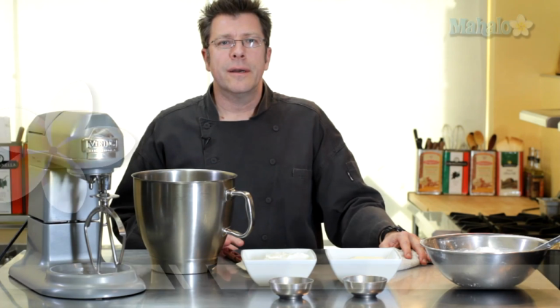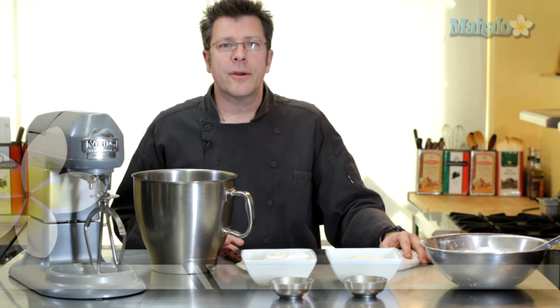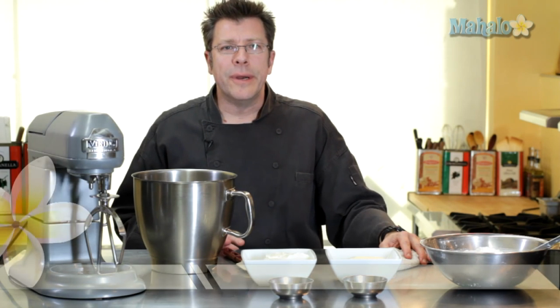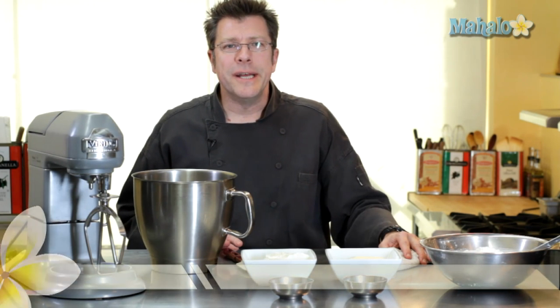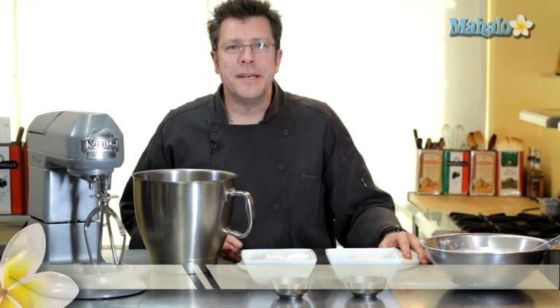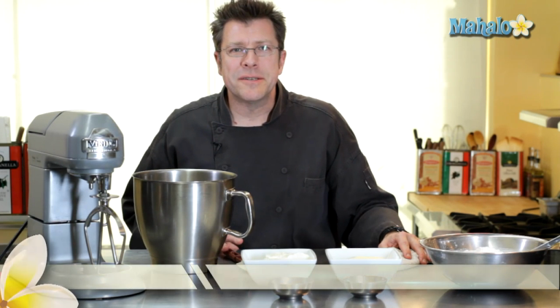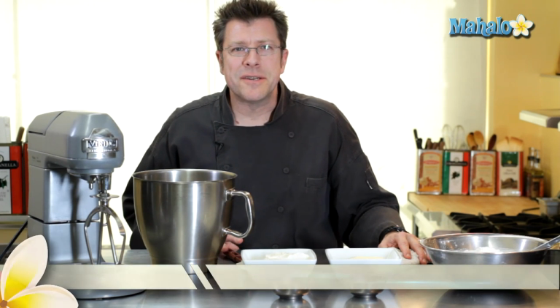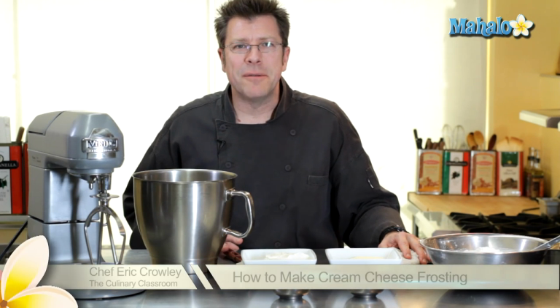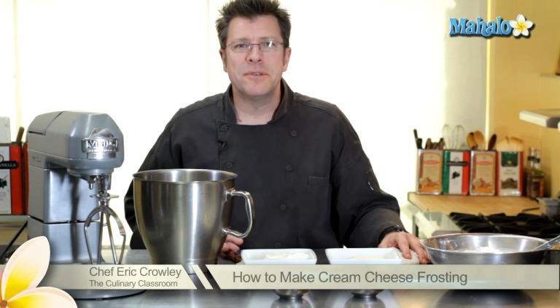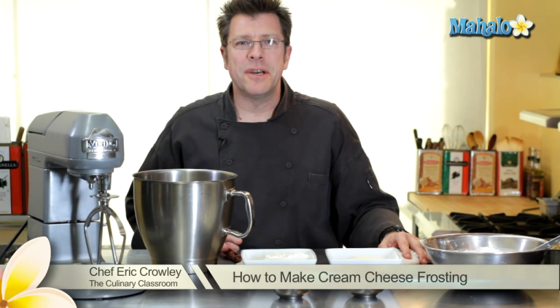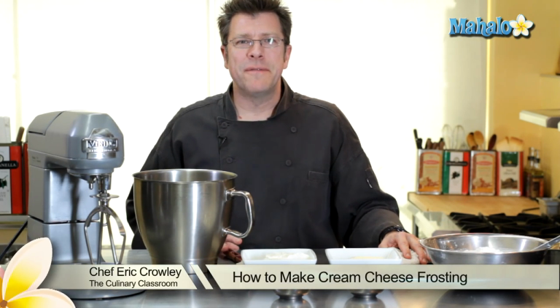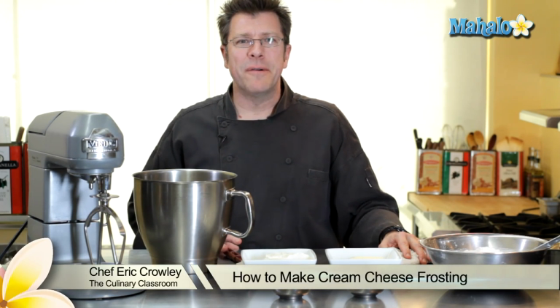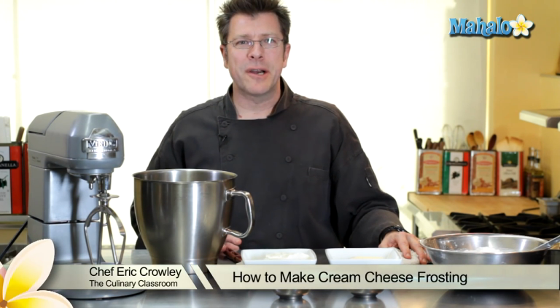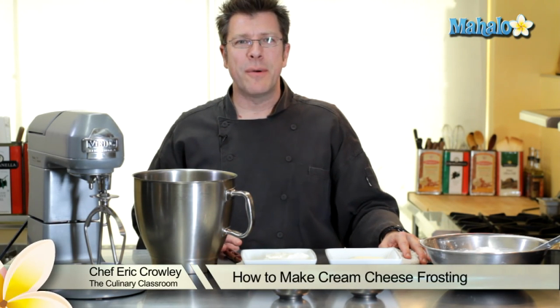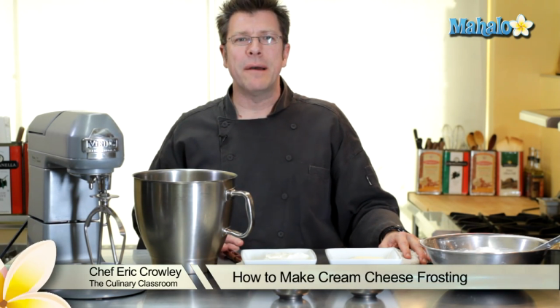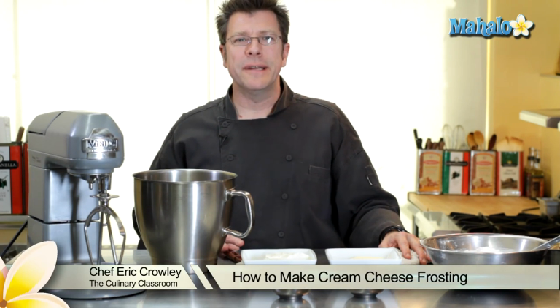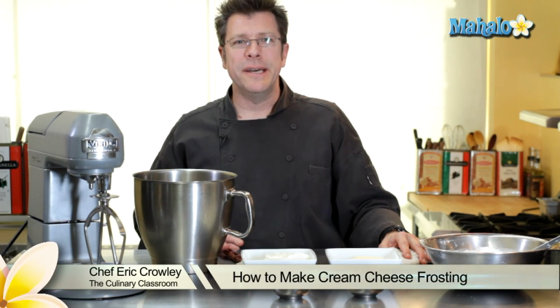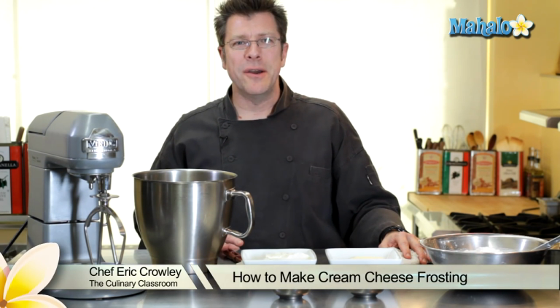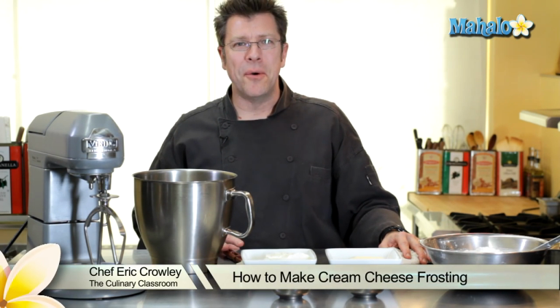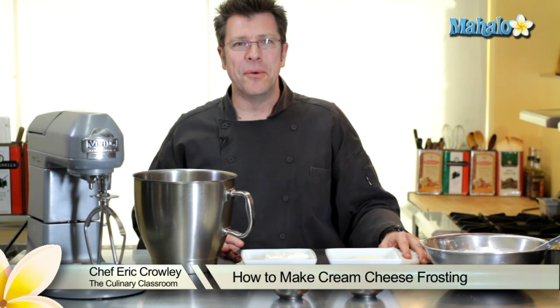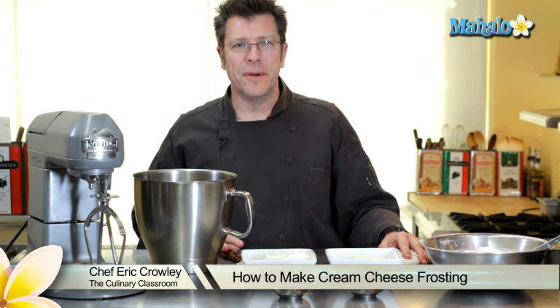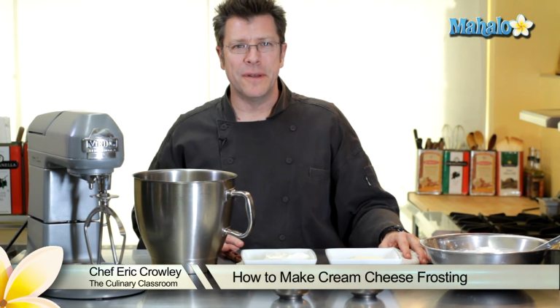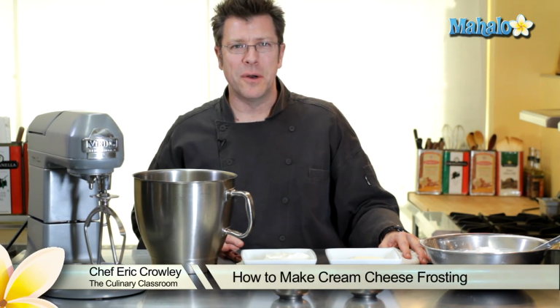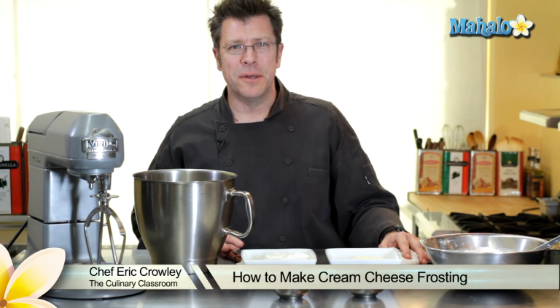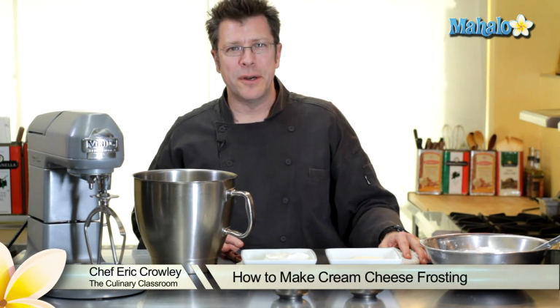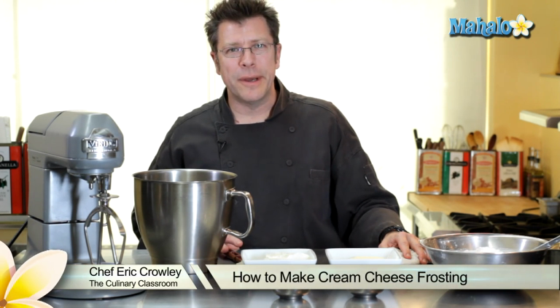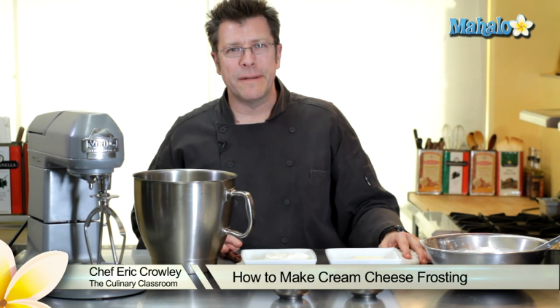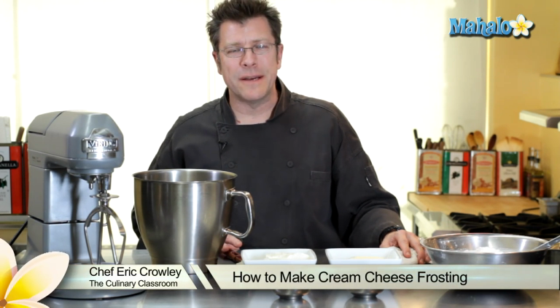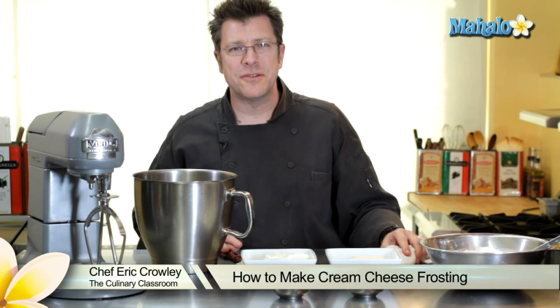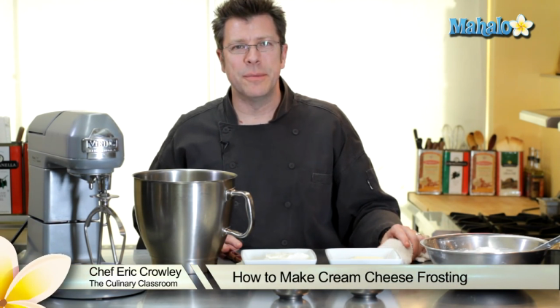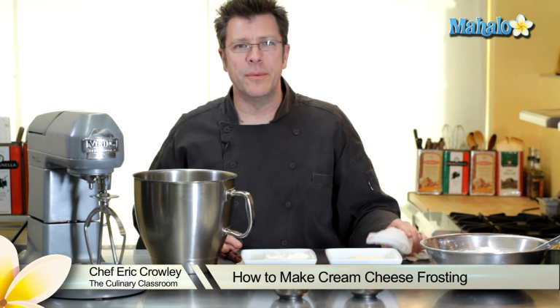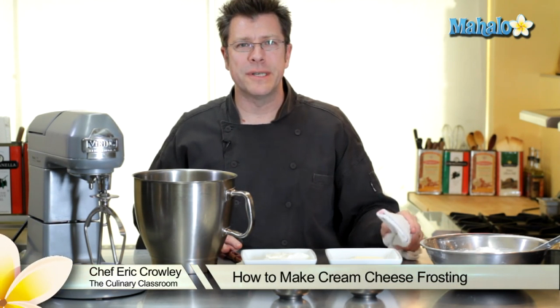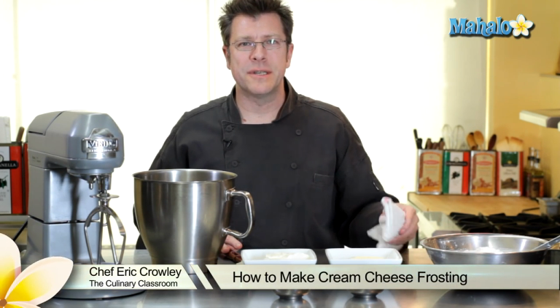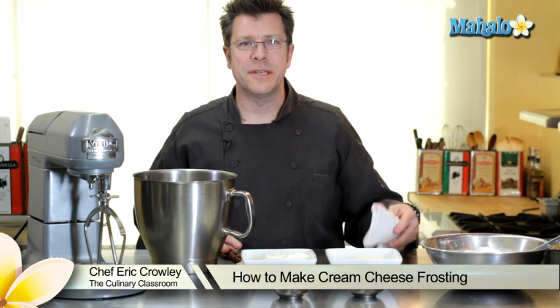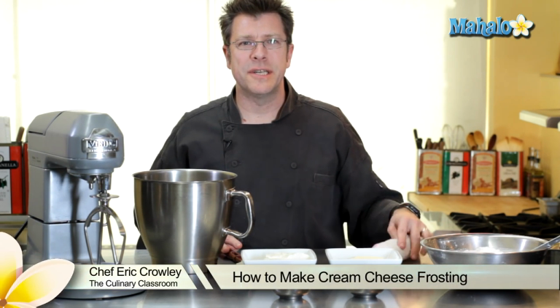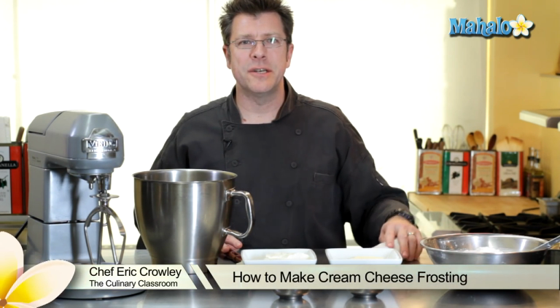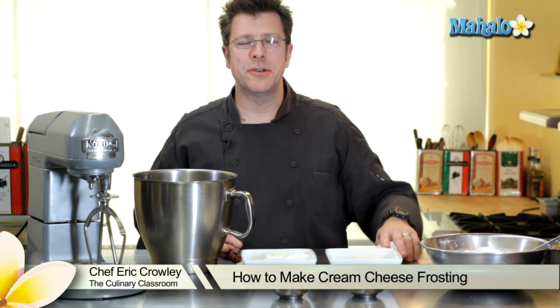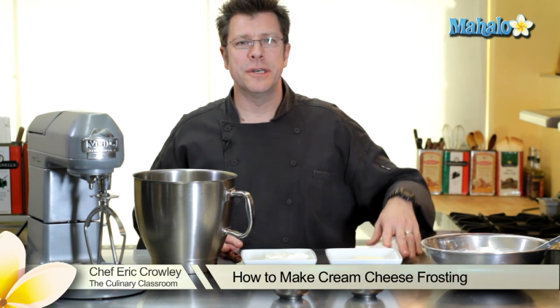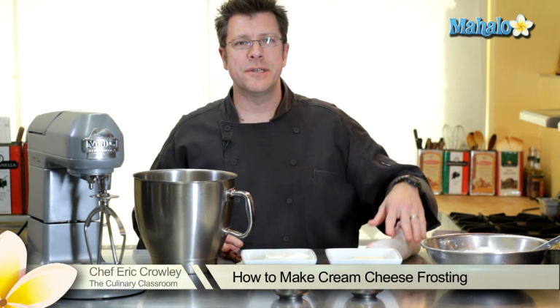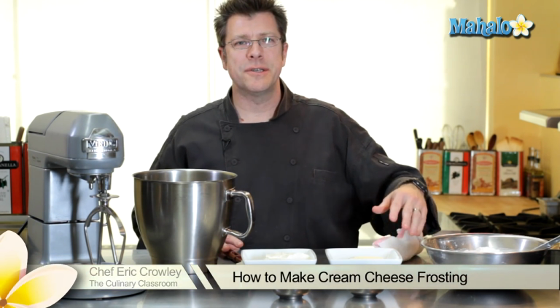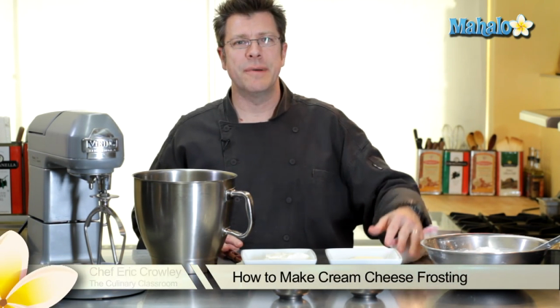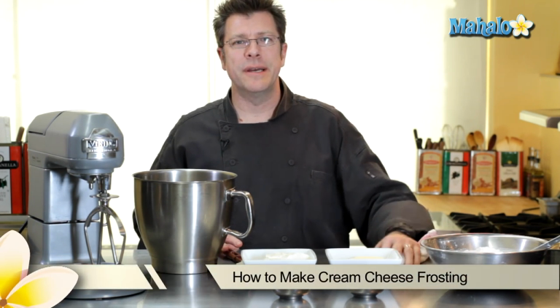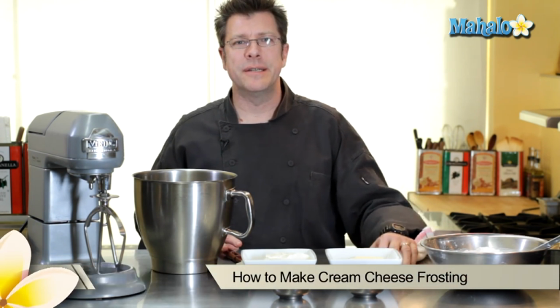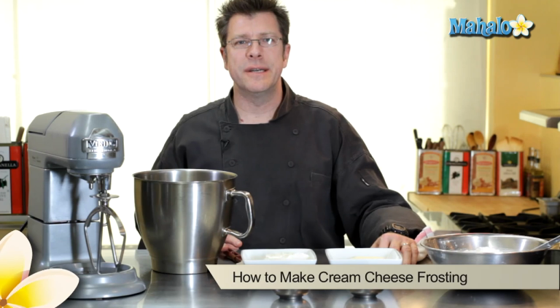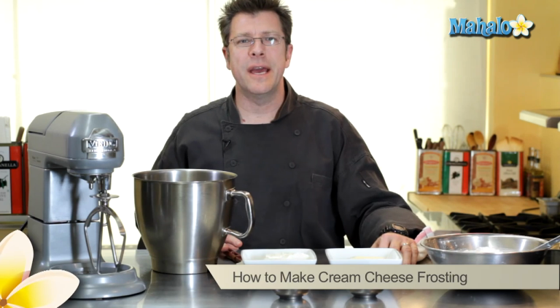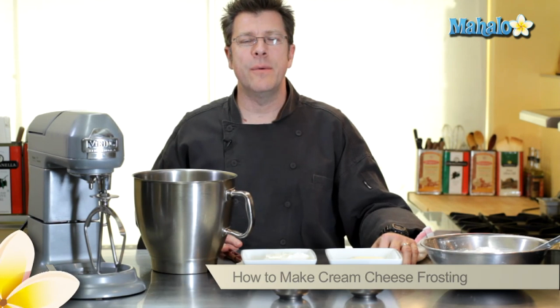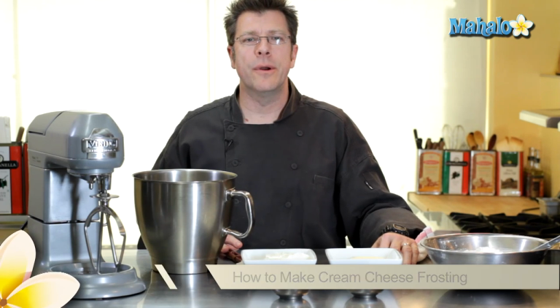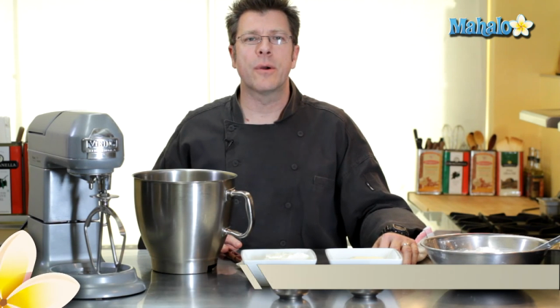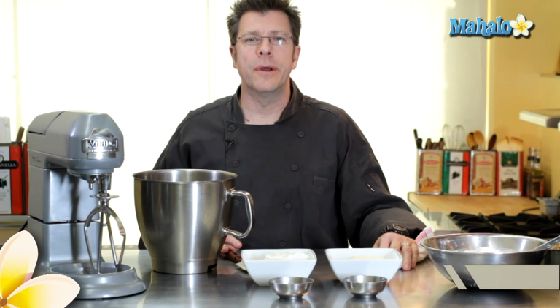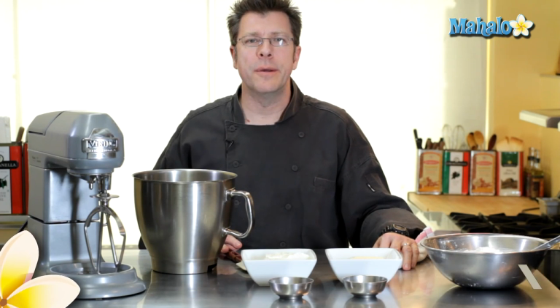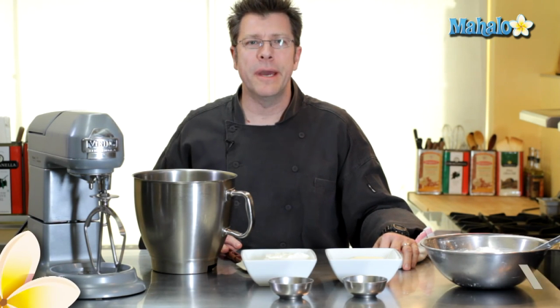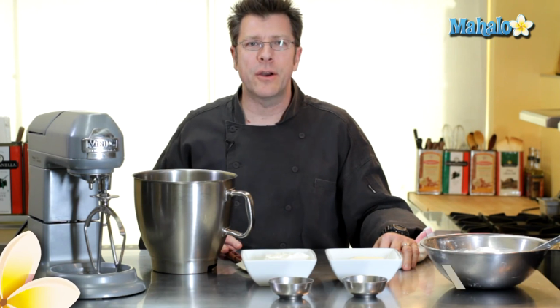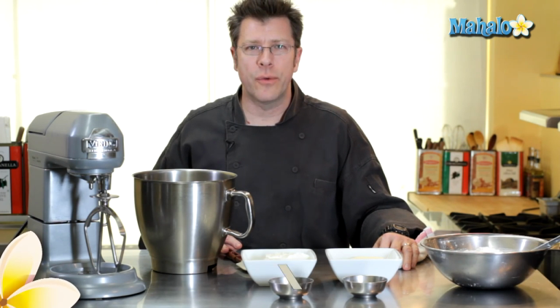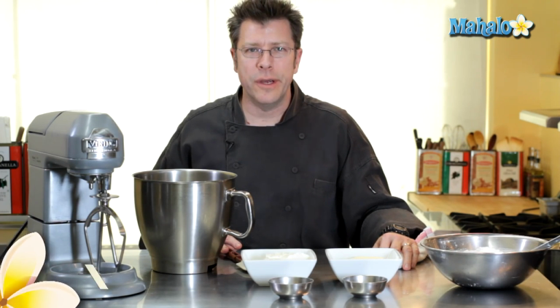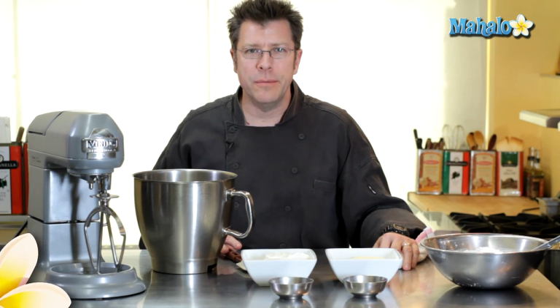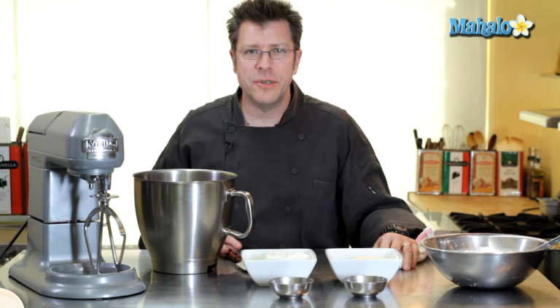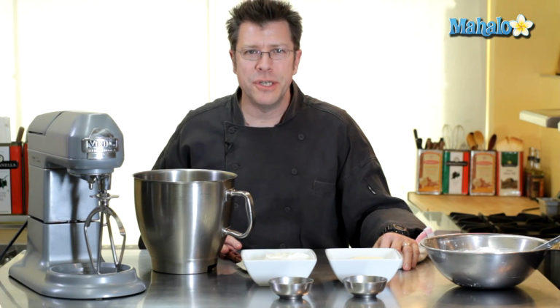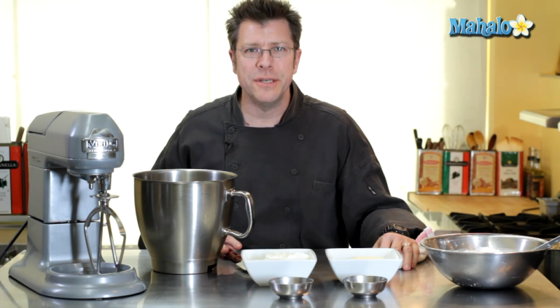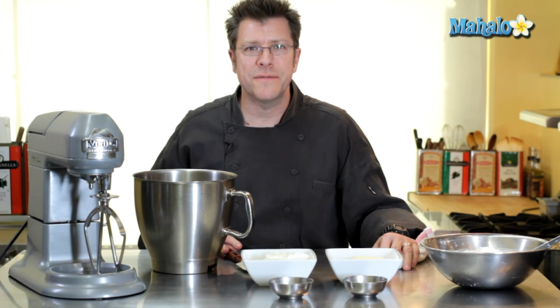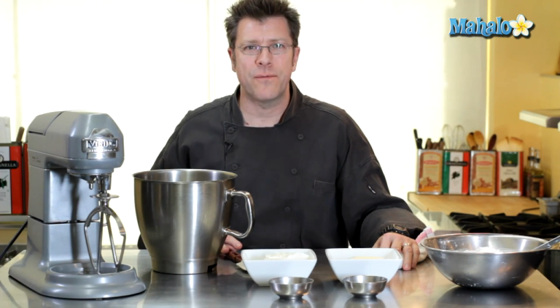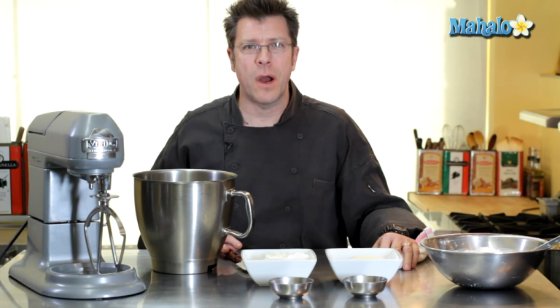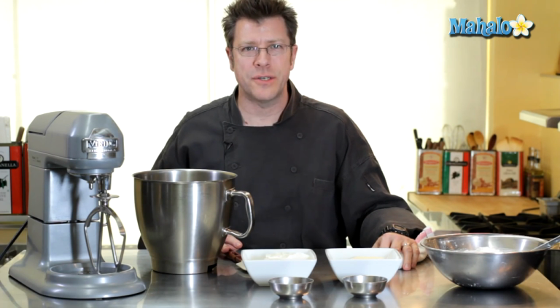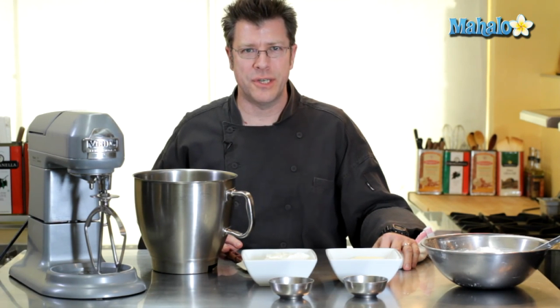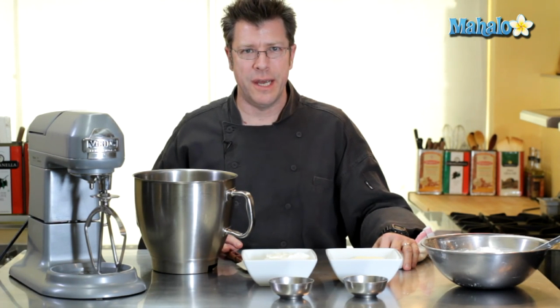Greetings, I'm Chef Eric Crowley, owner of the Culinary Classroom in West Los Angeles, and today we are going to make cream cheese frosting.